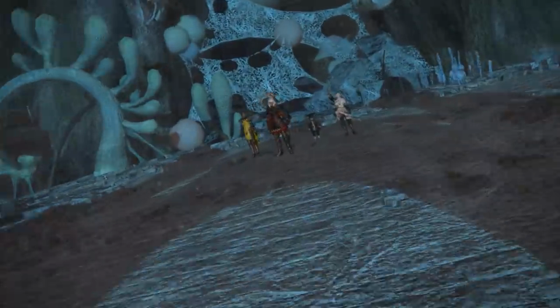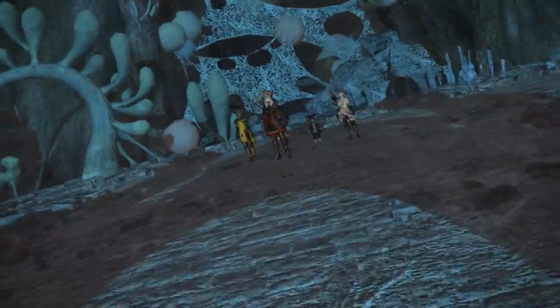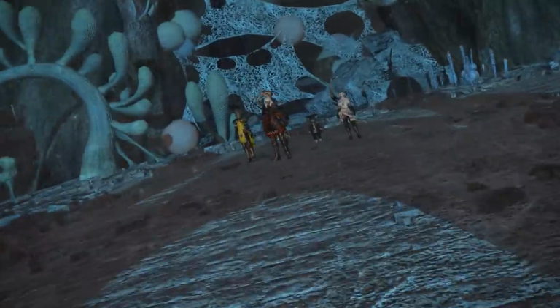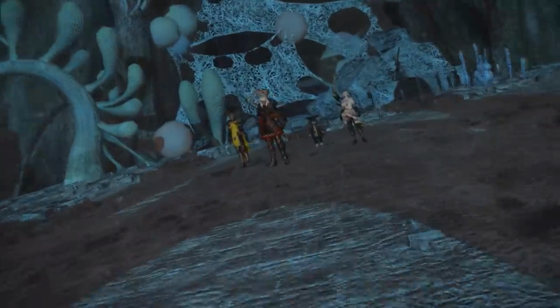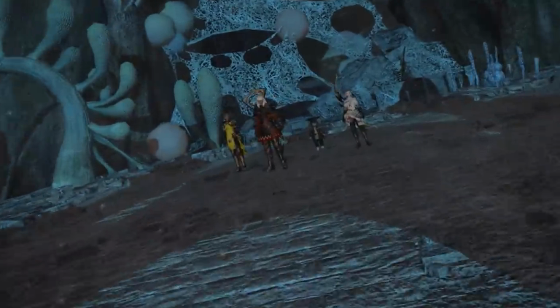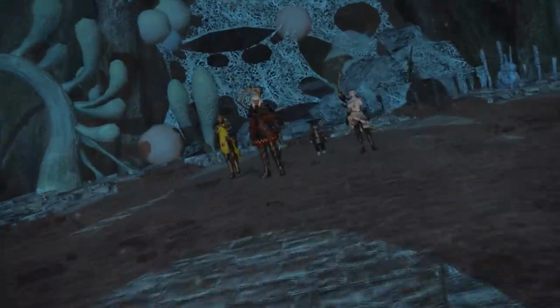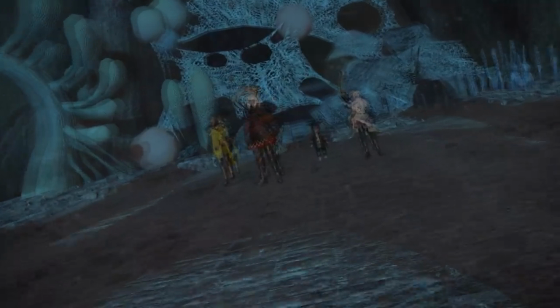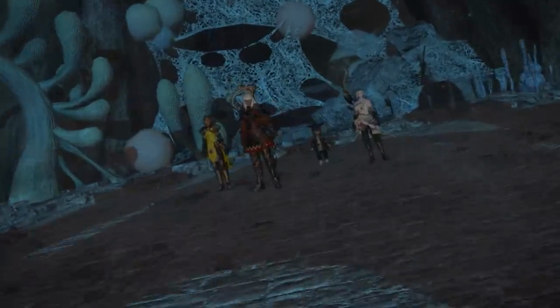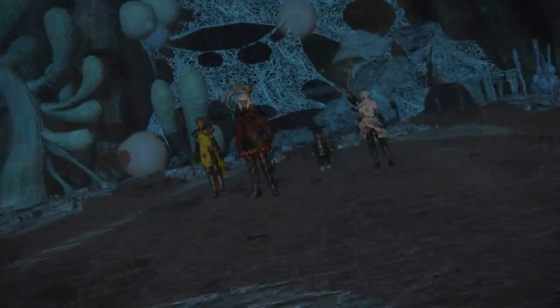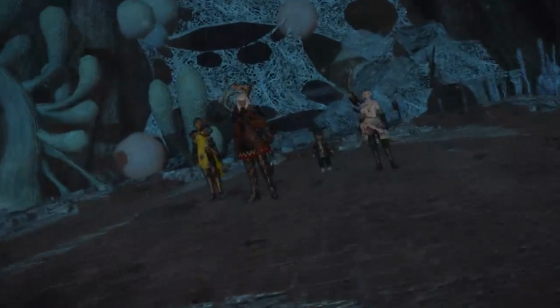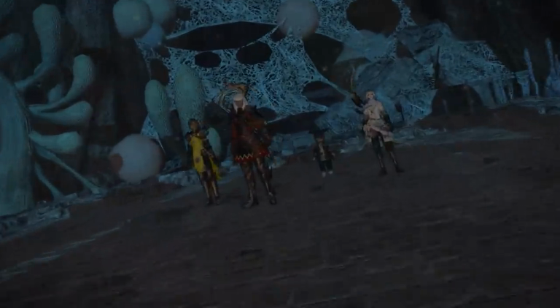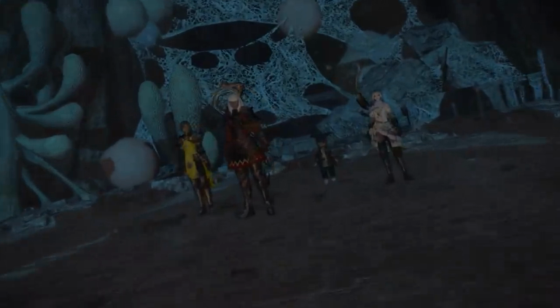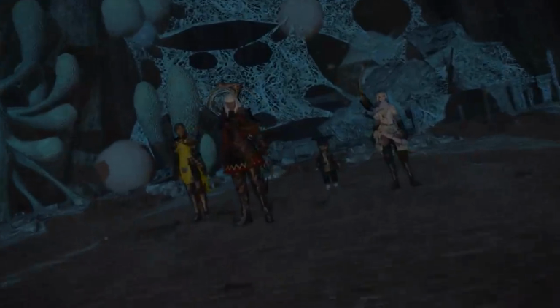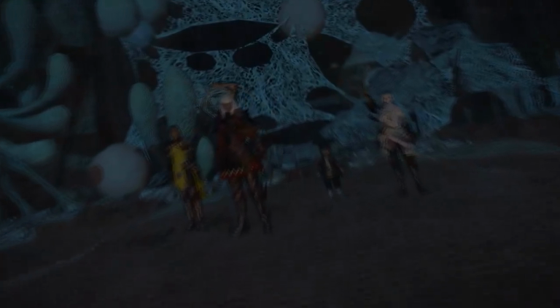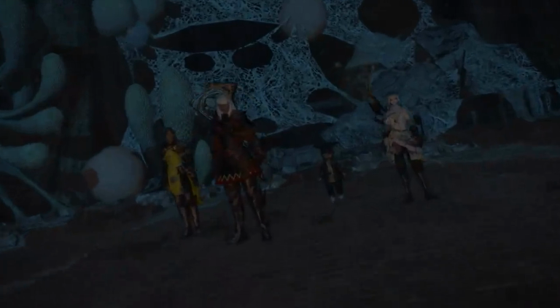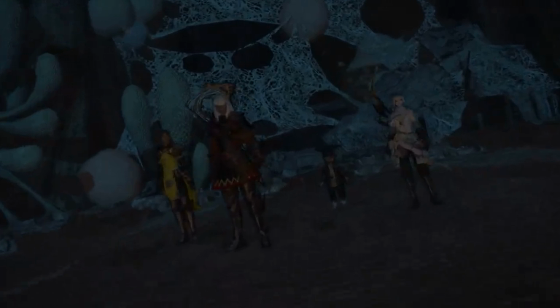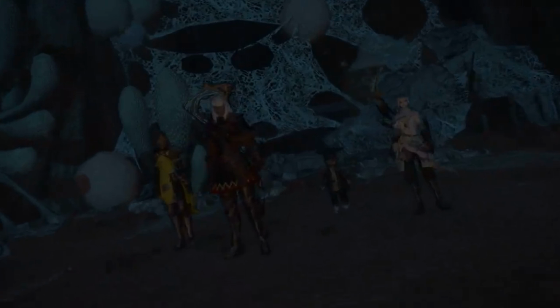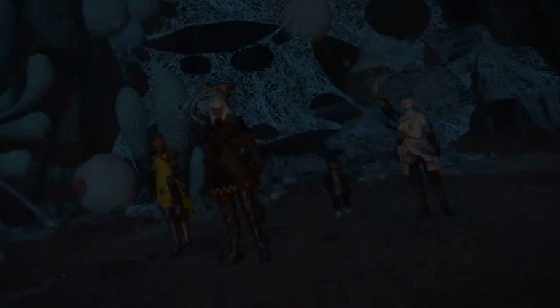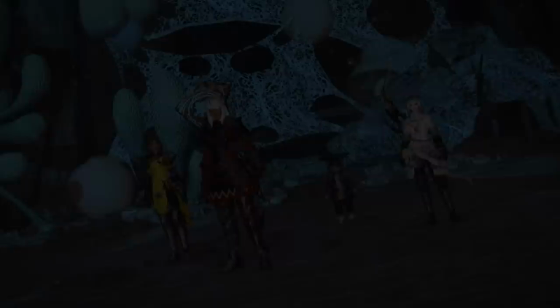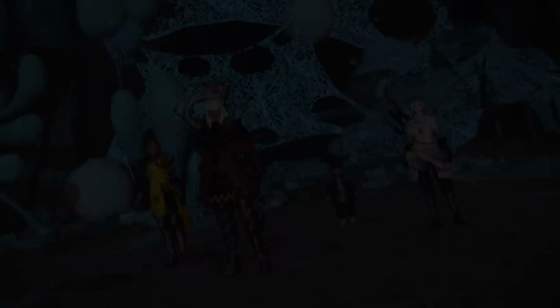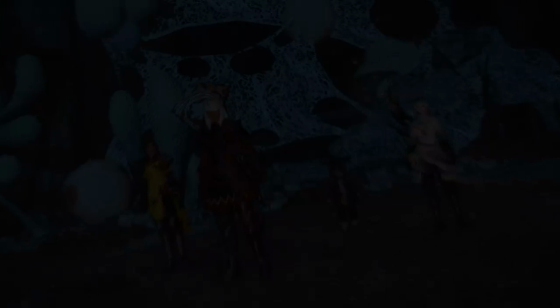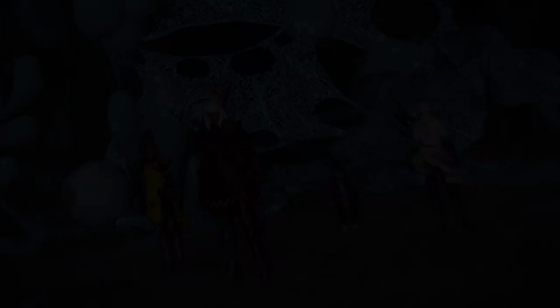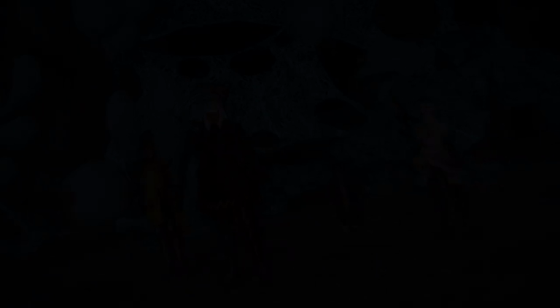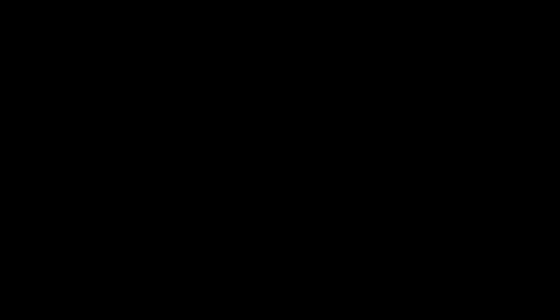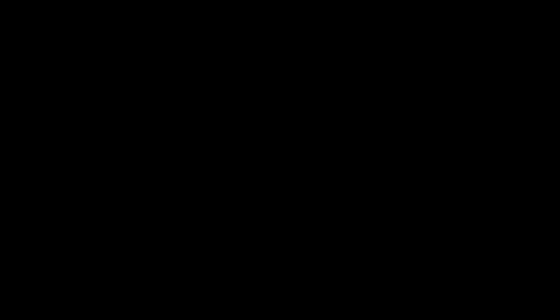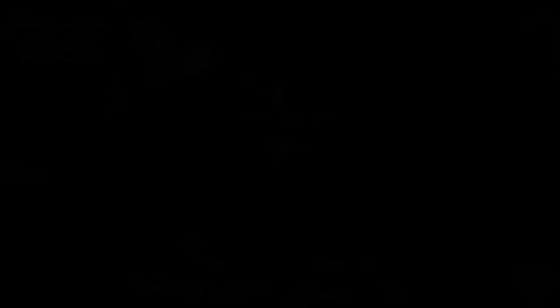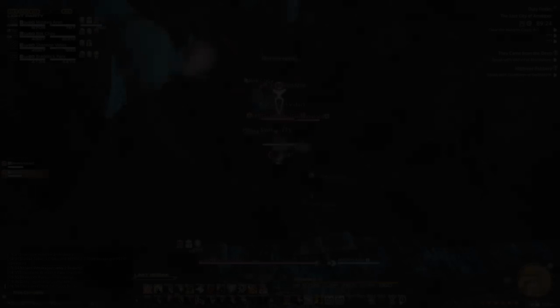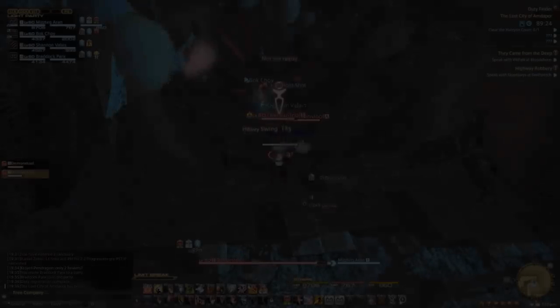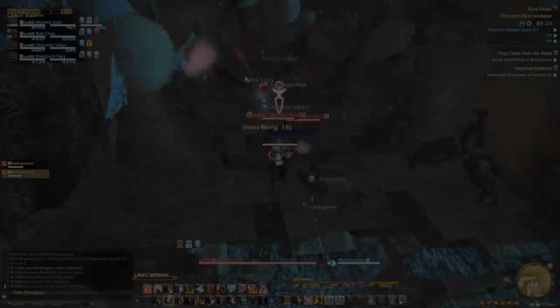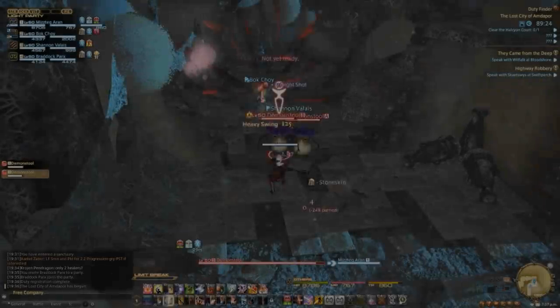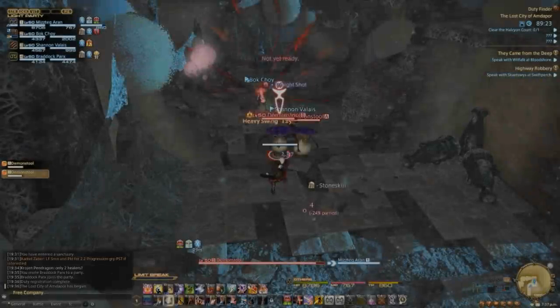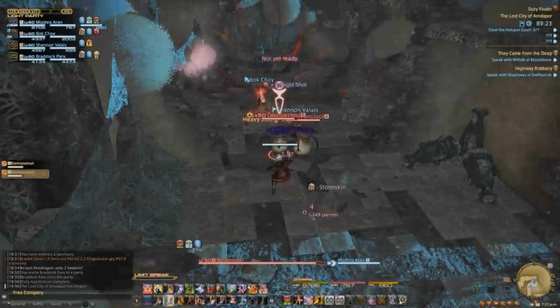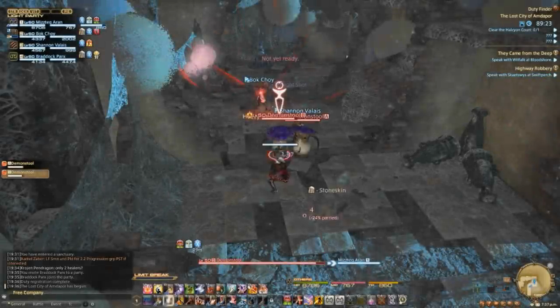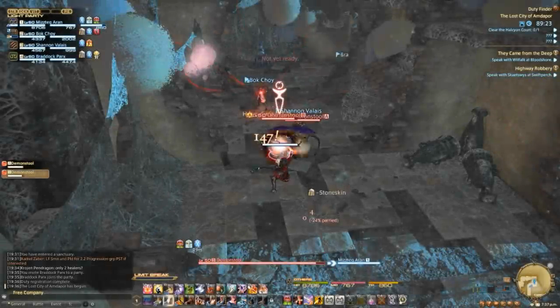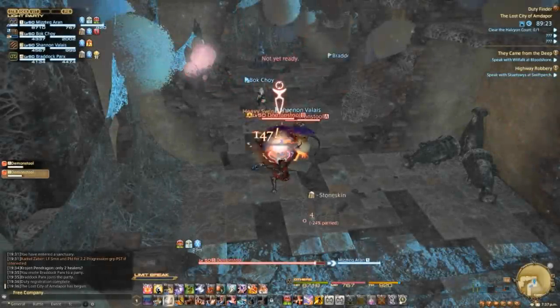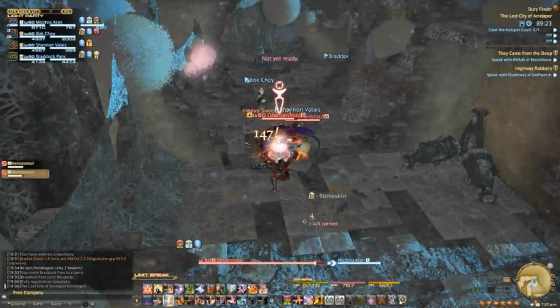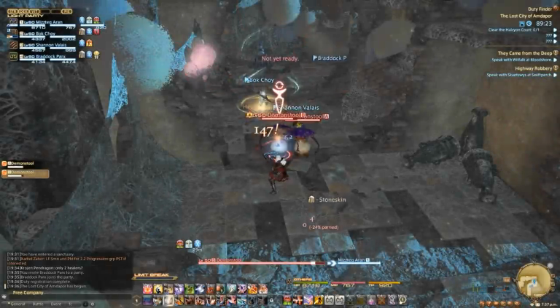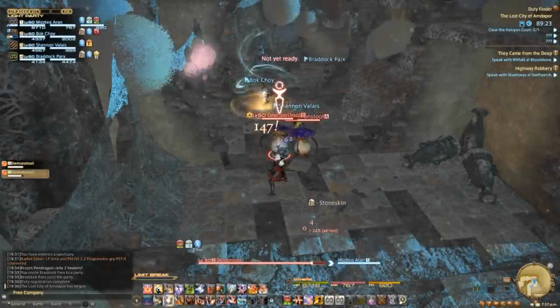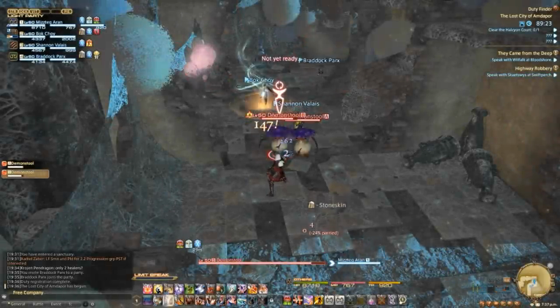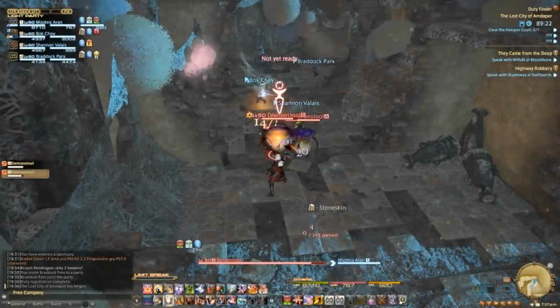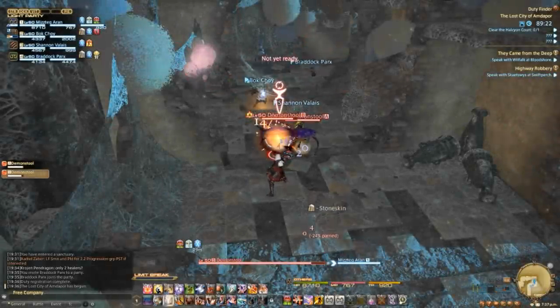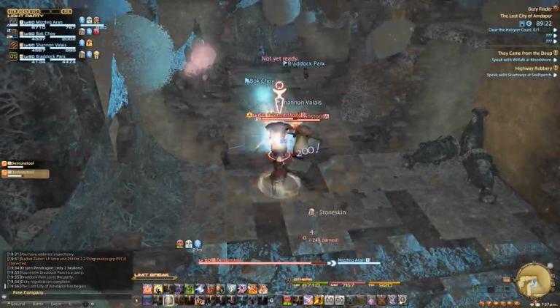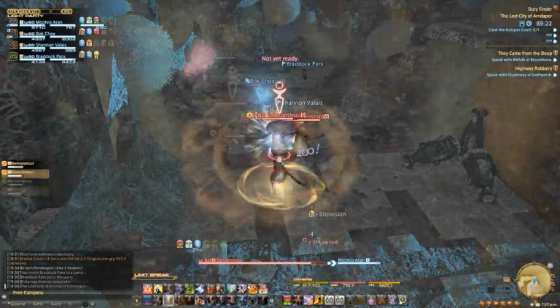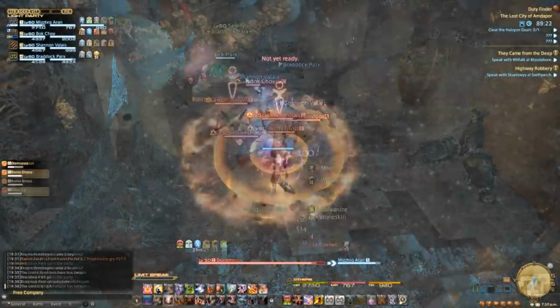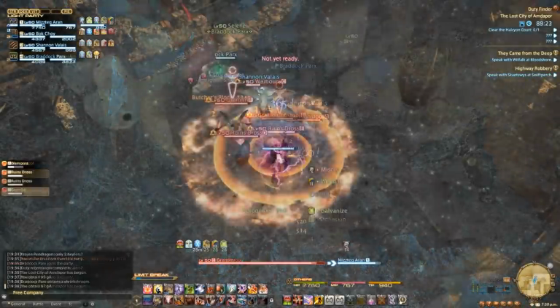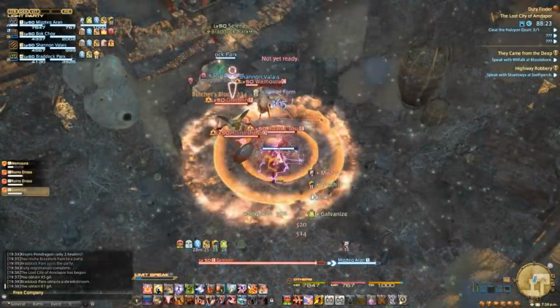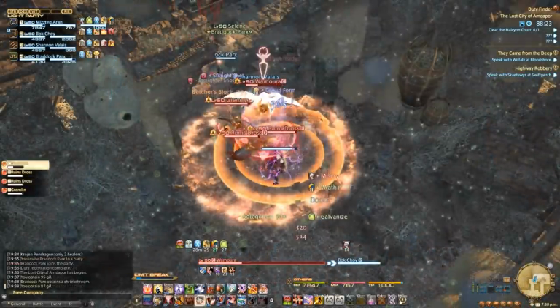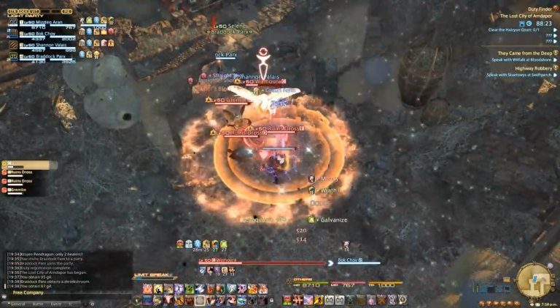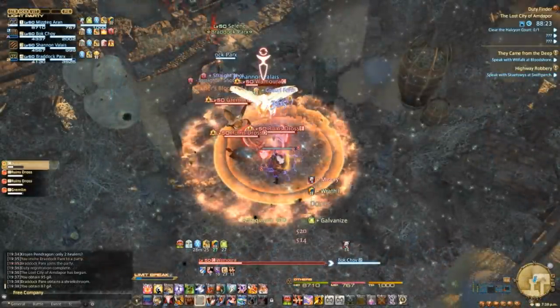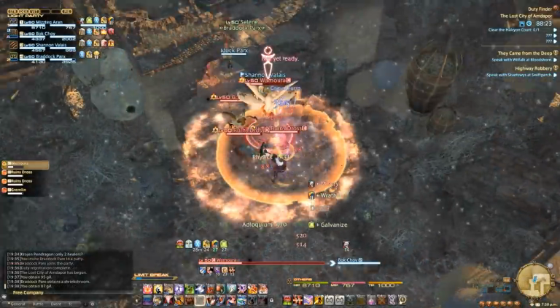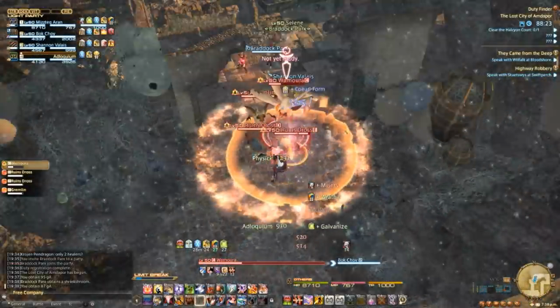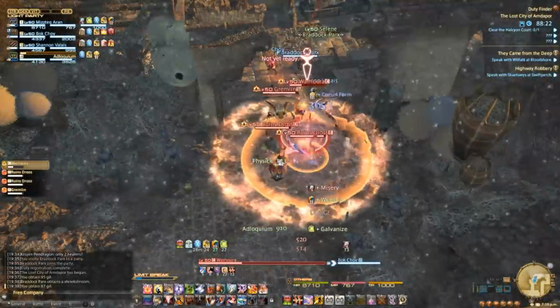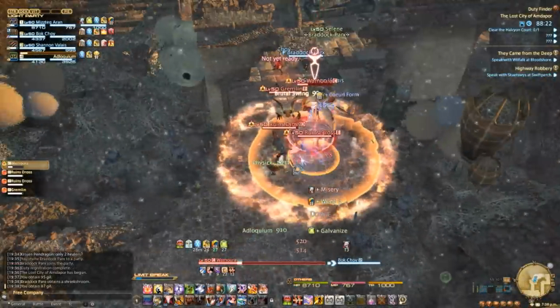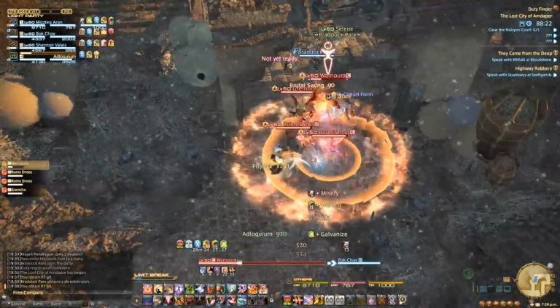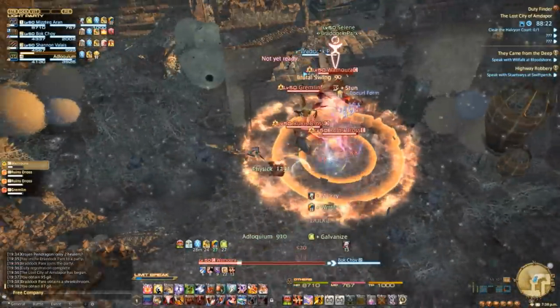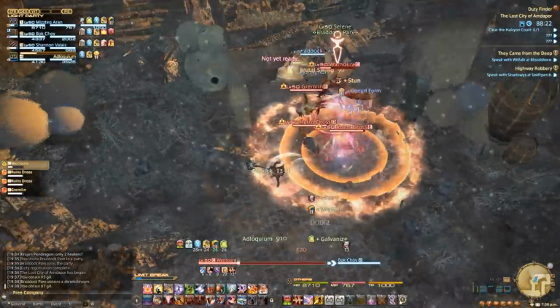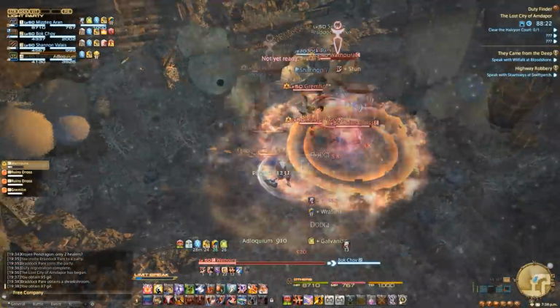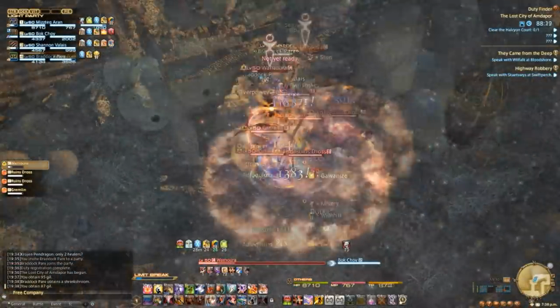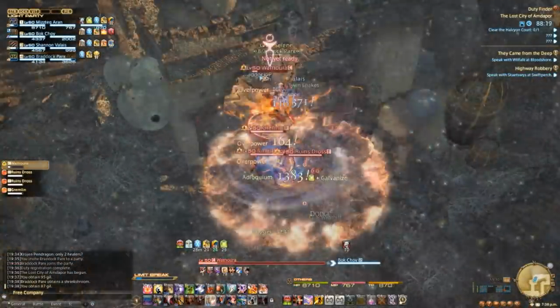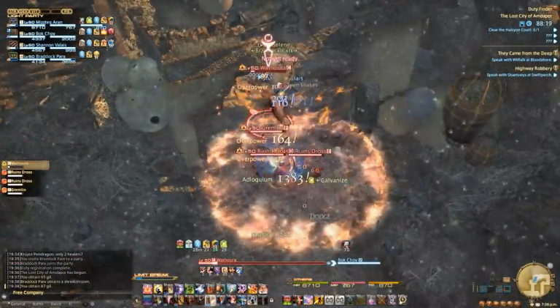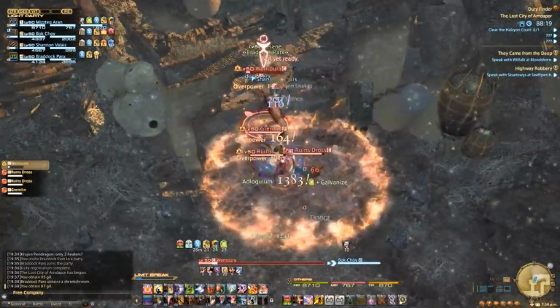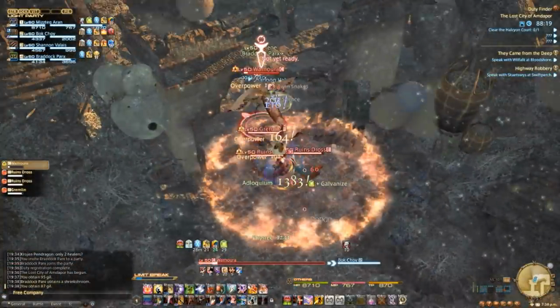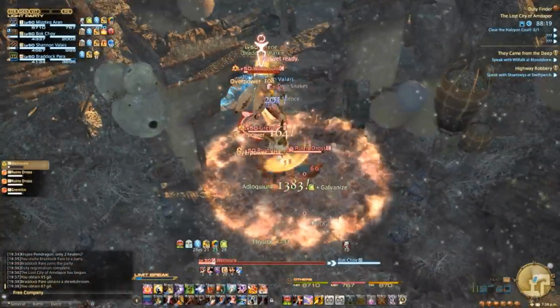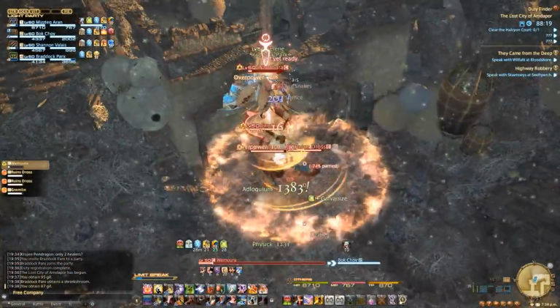My name is Mistech and I'll be your dungeon guide. For the most part, the trash pulls are quite simple — avoid AoEs and squash some bugs.